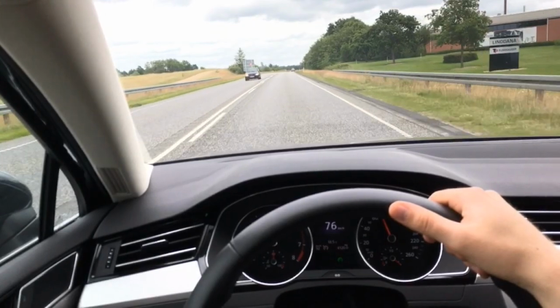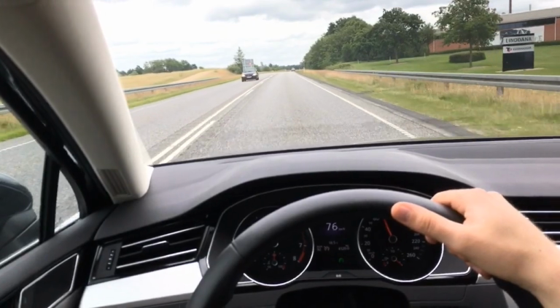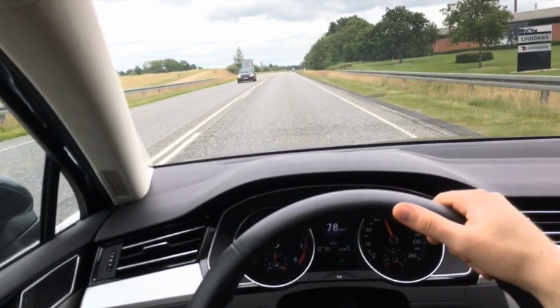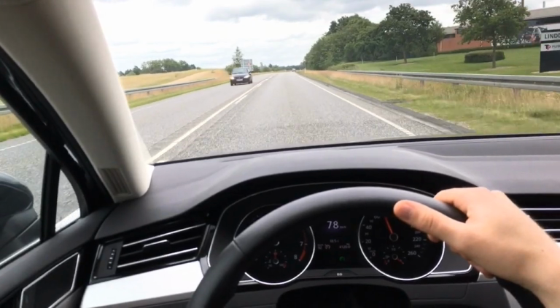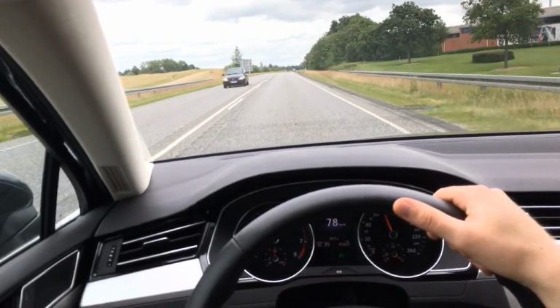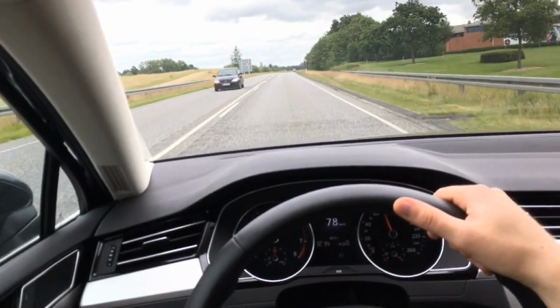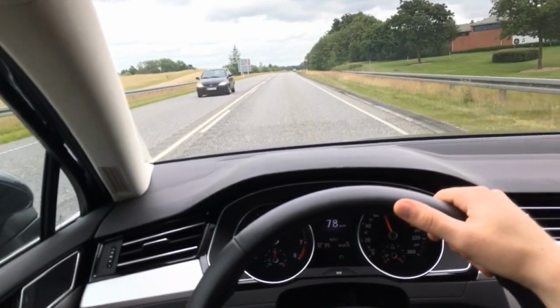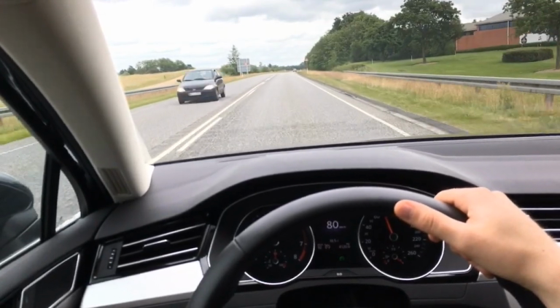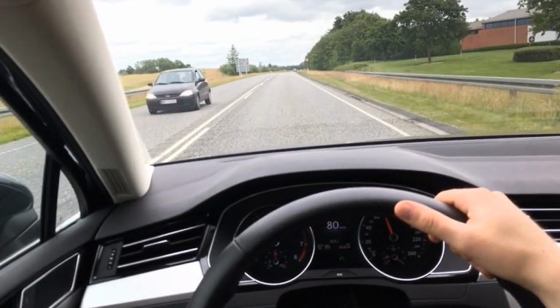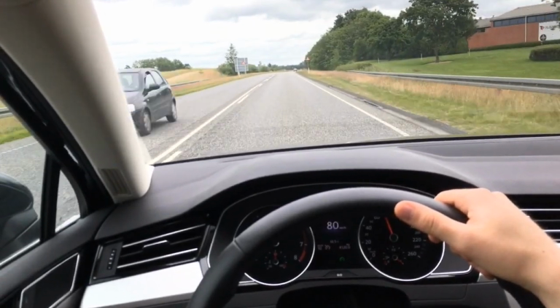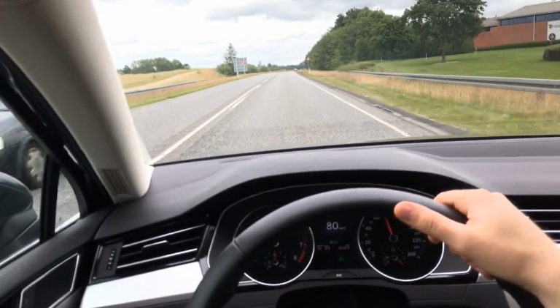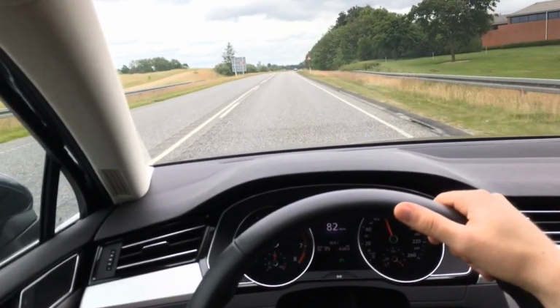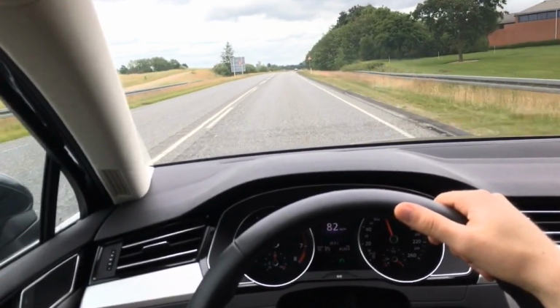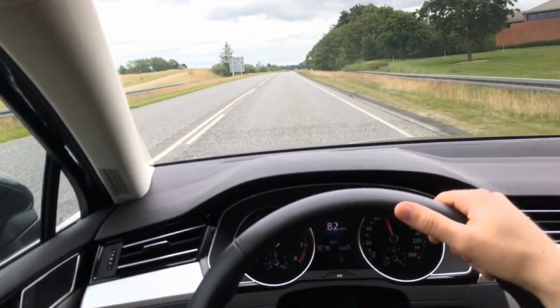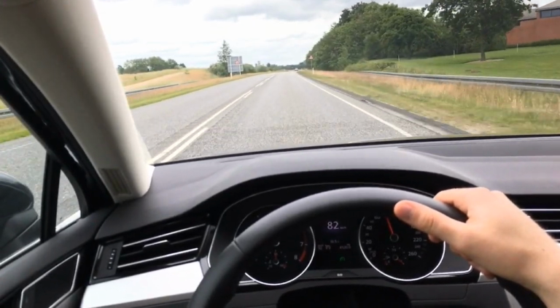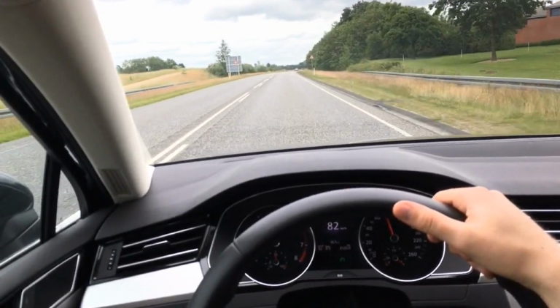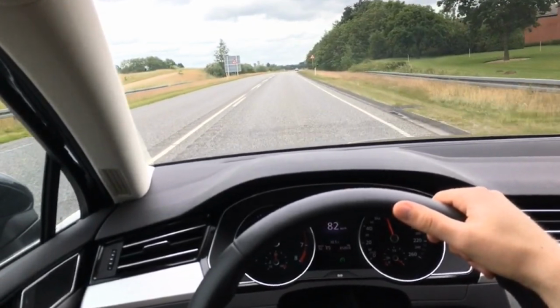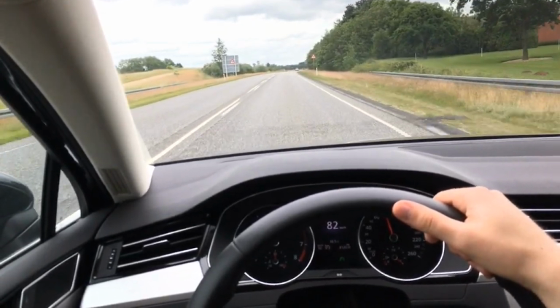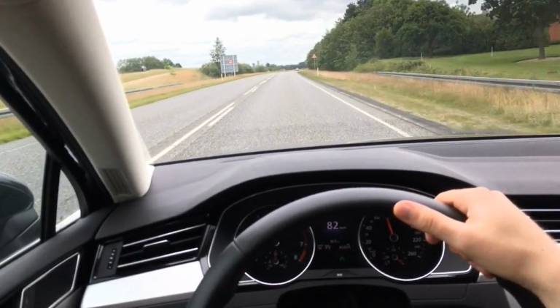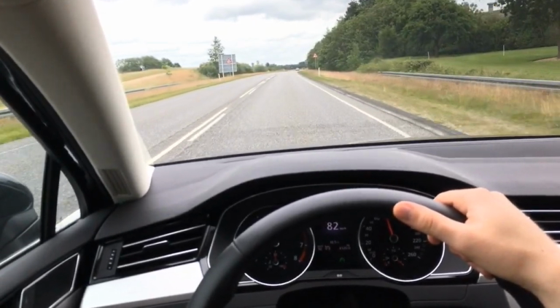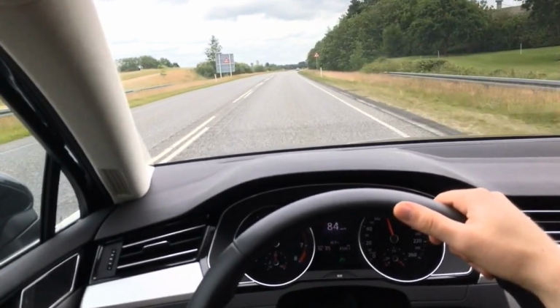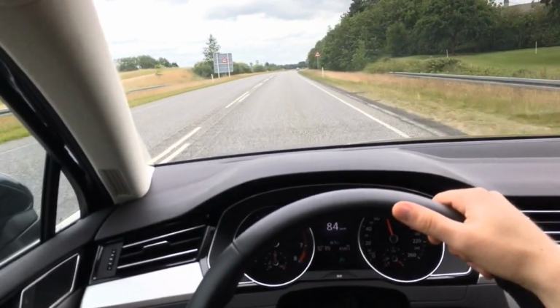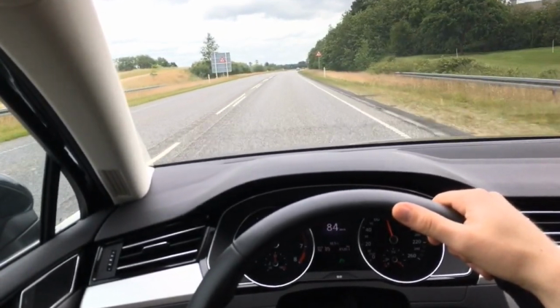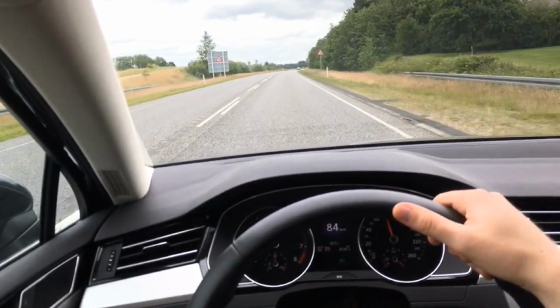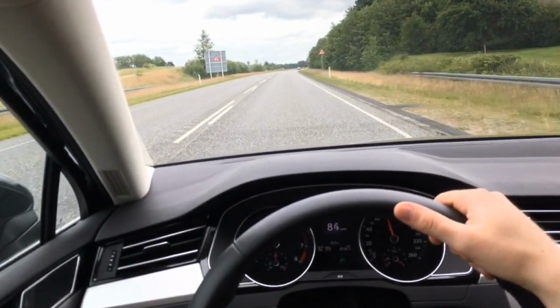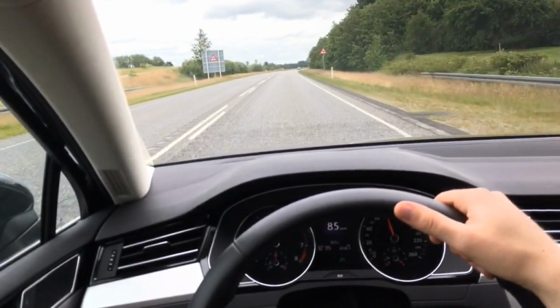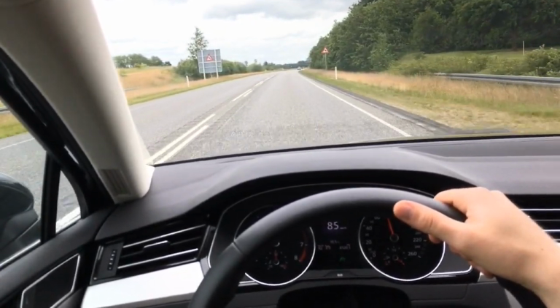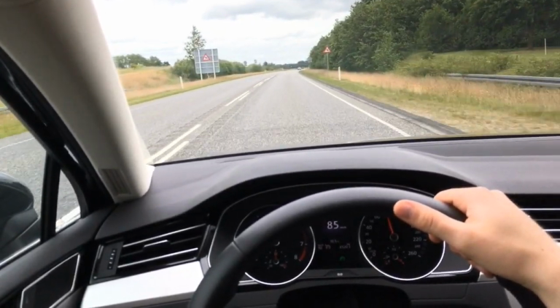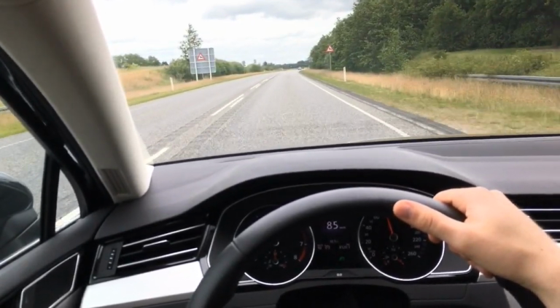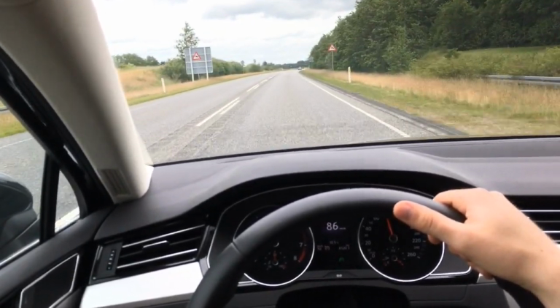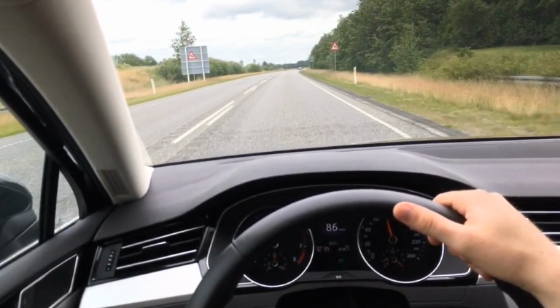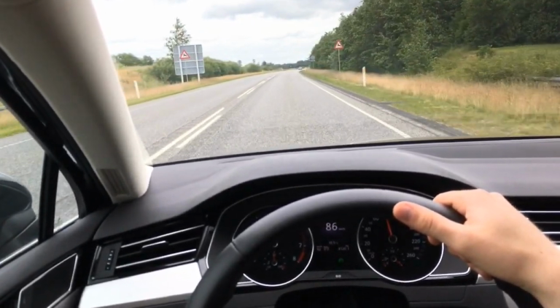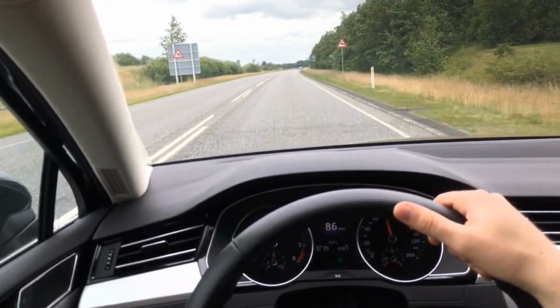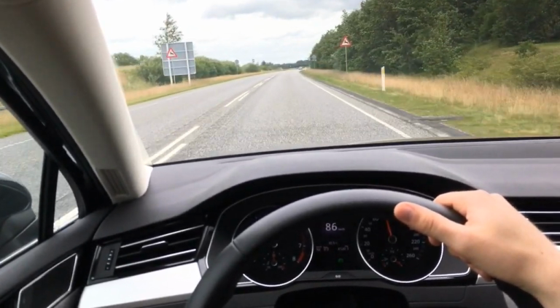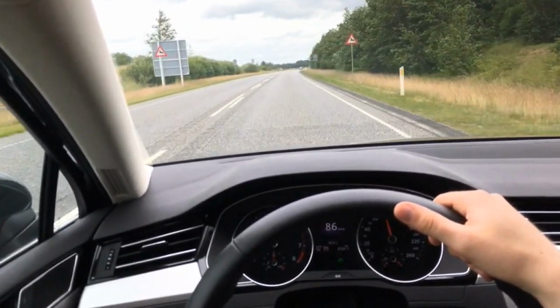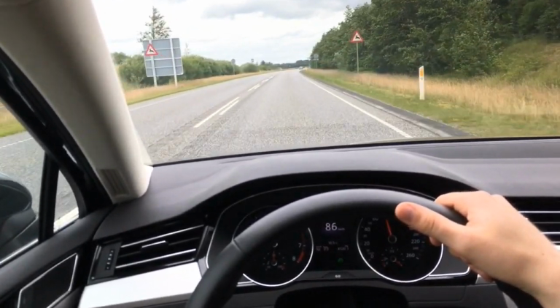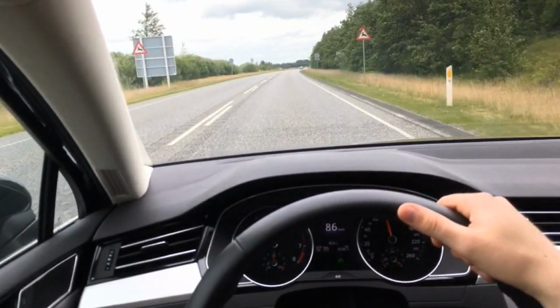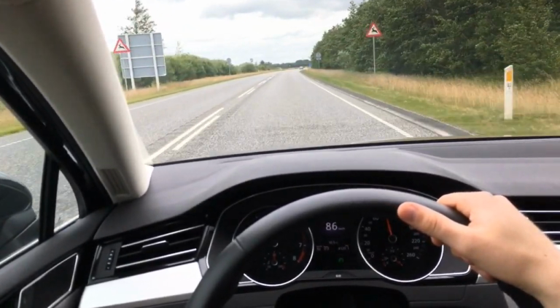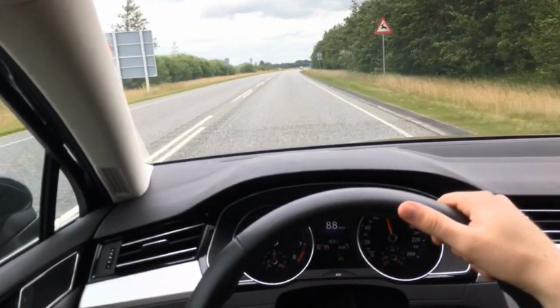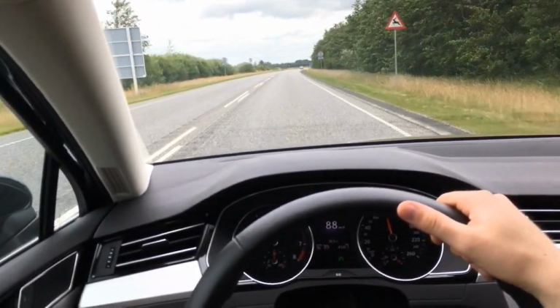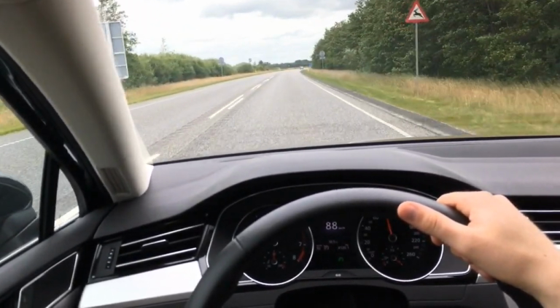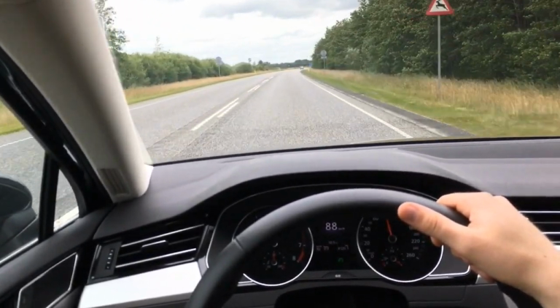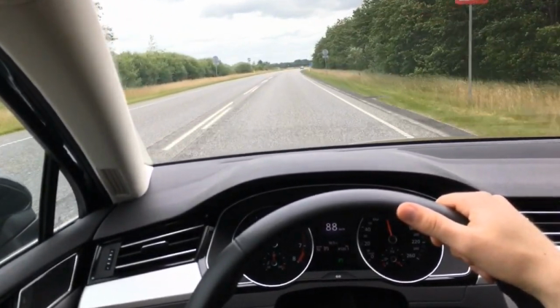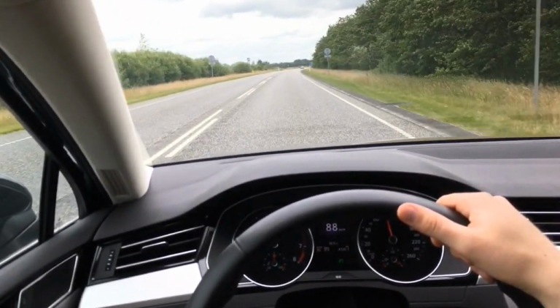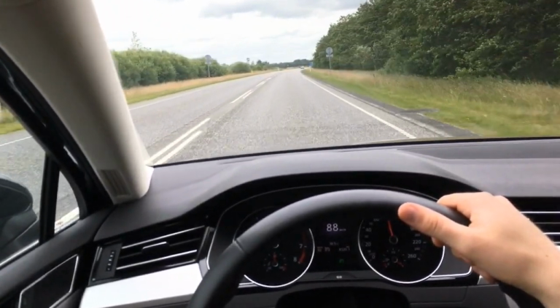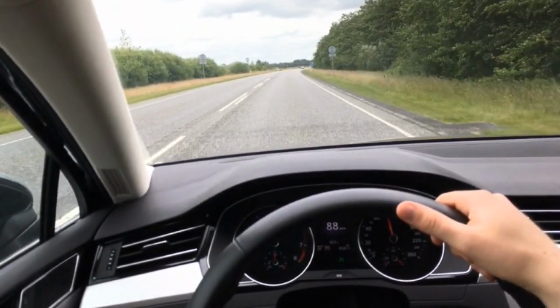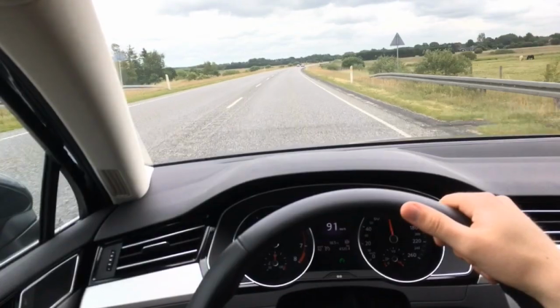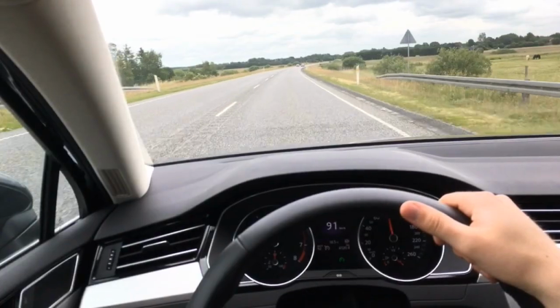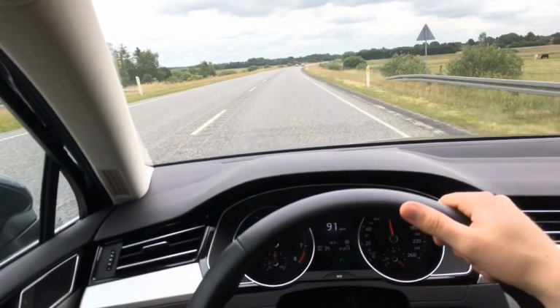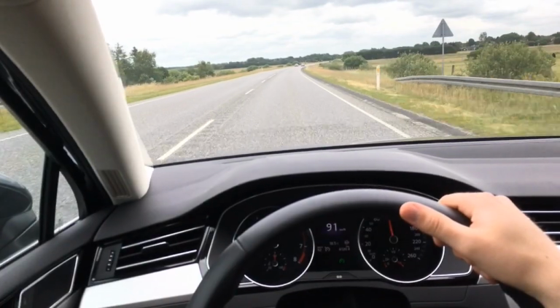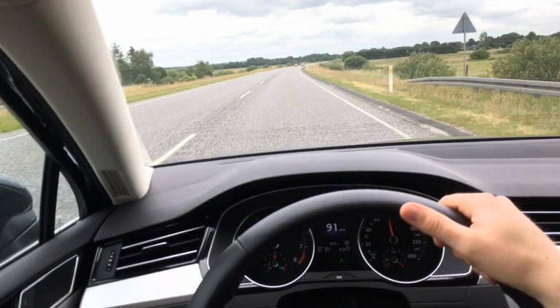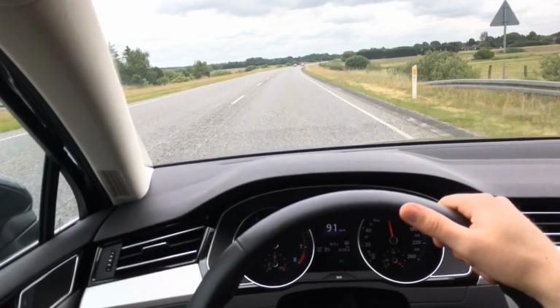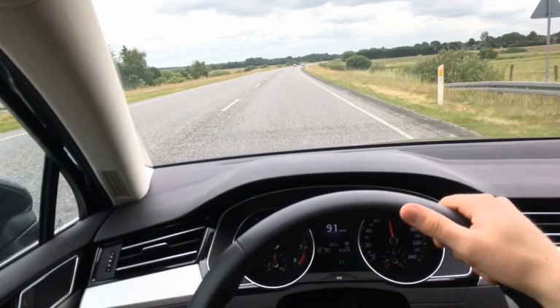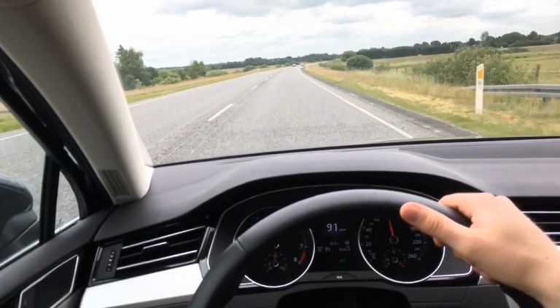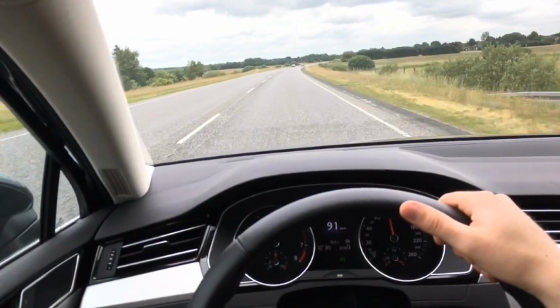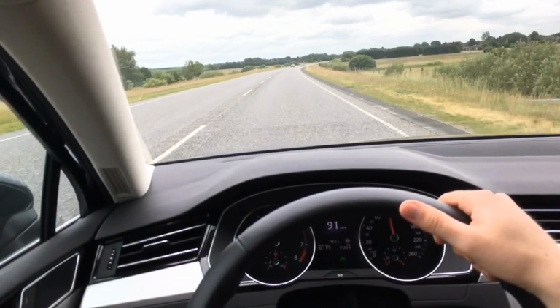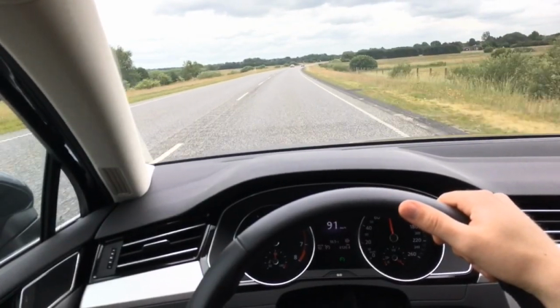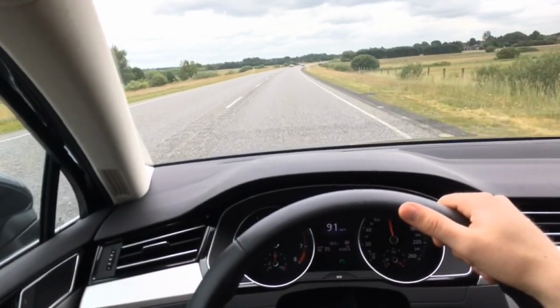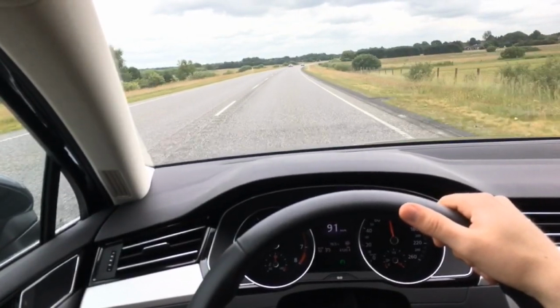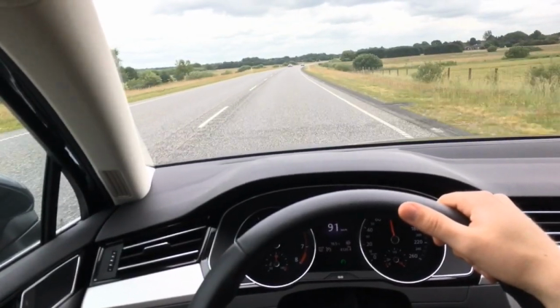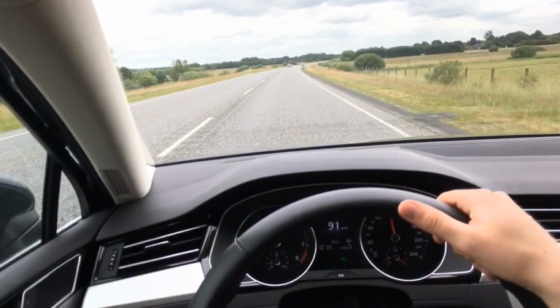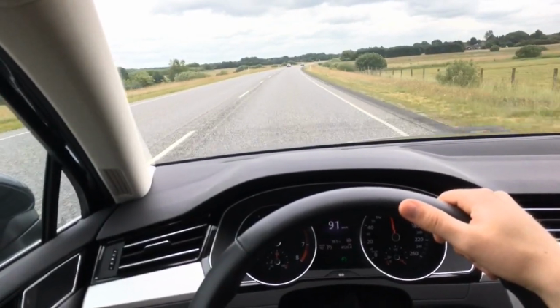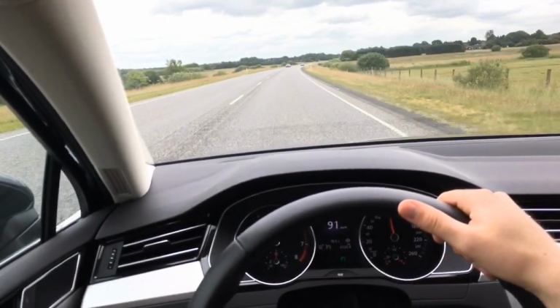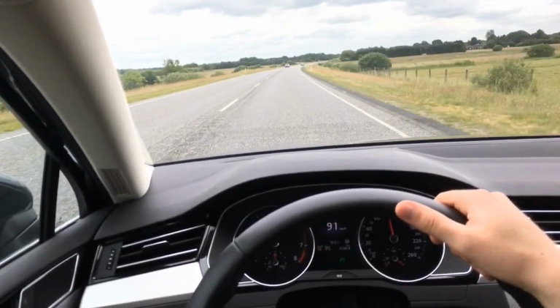Here we go — 90 kilometers now. I'm going to set my limit up to 90 again and the car will accelerate back up to 90. It's pretty great.